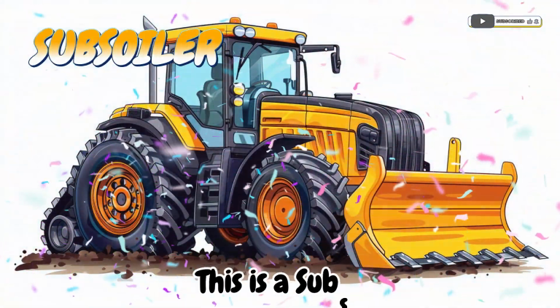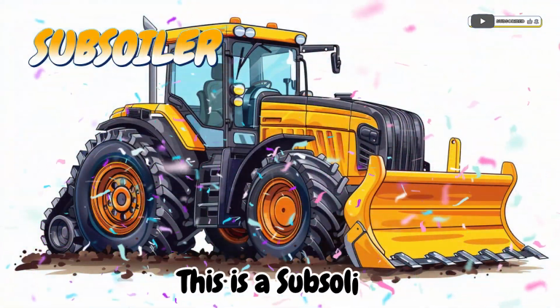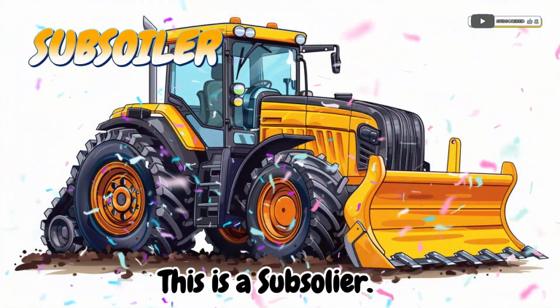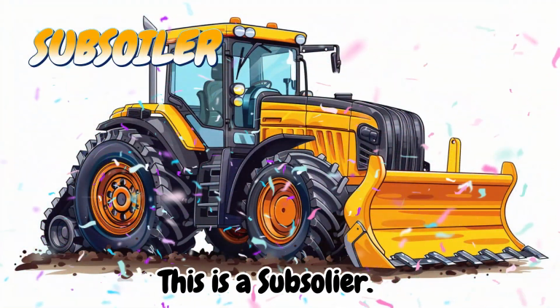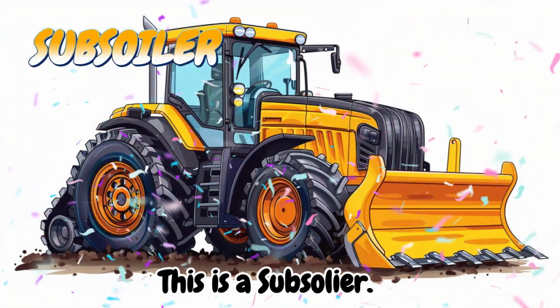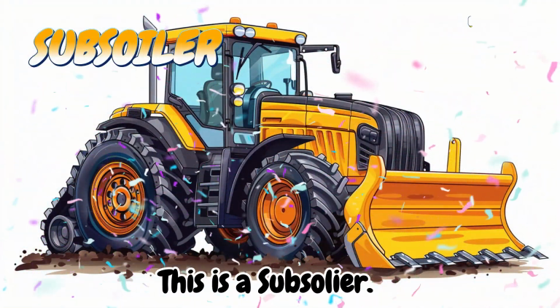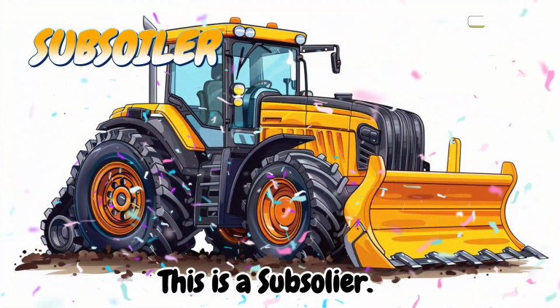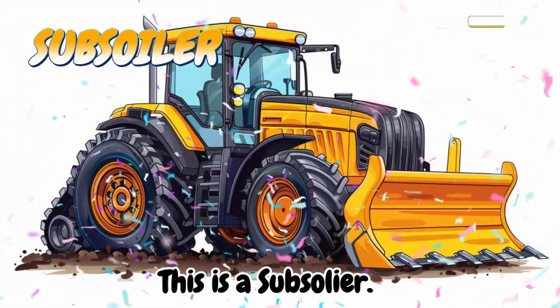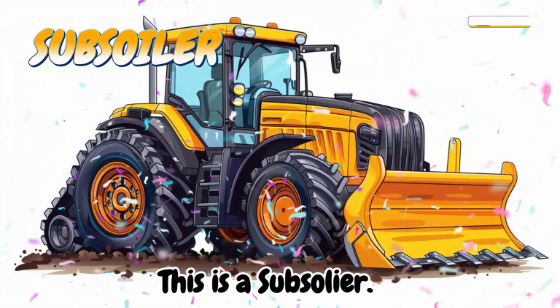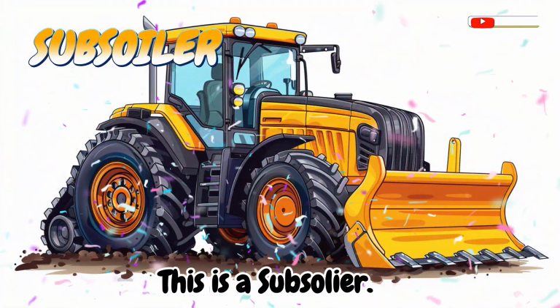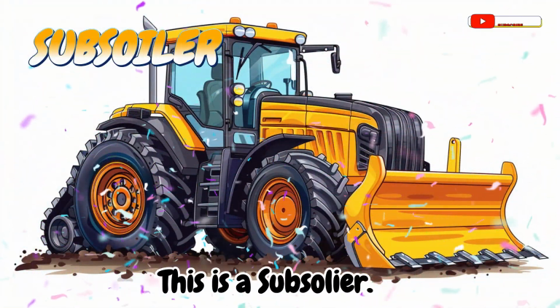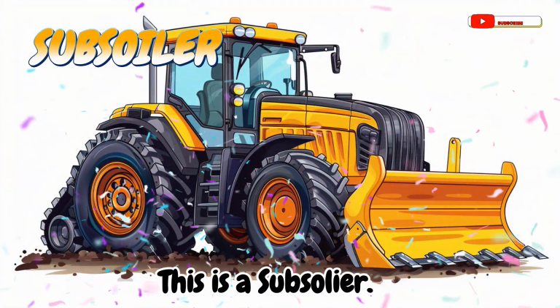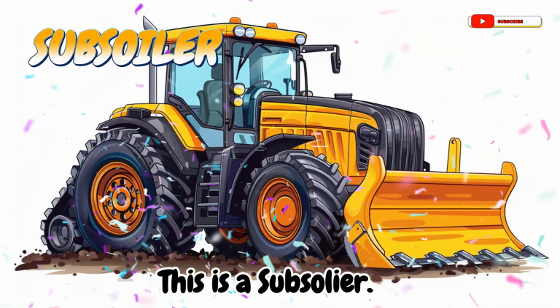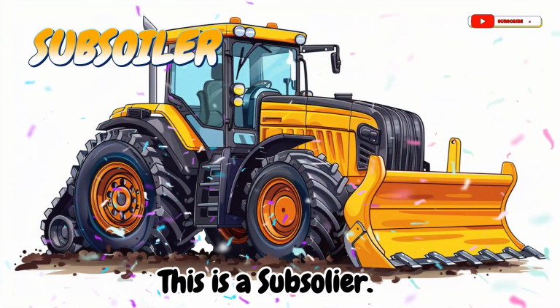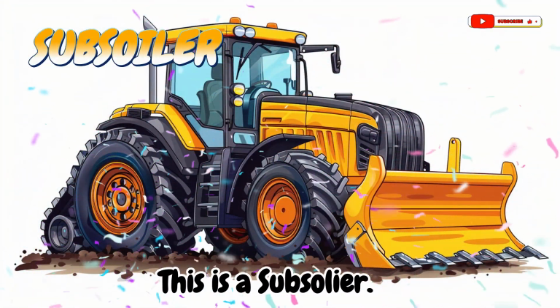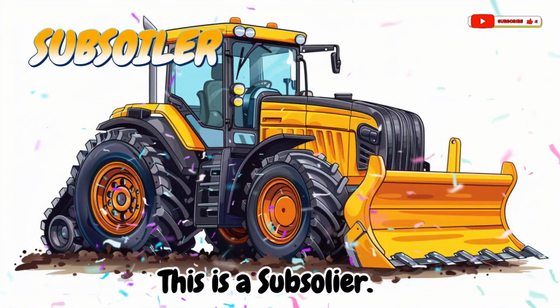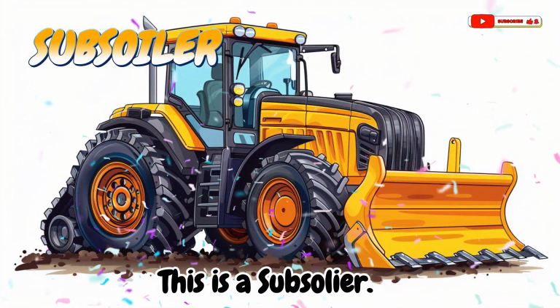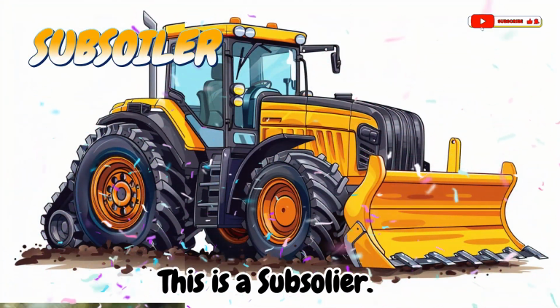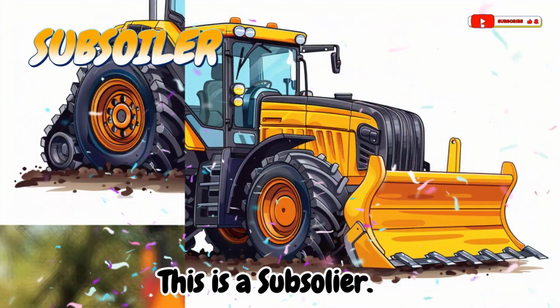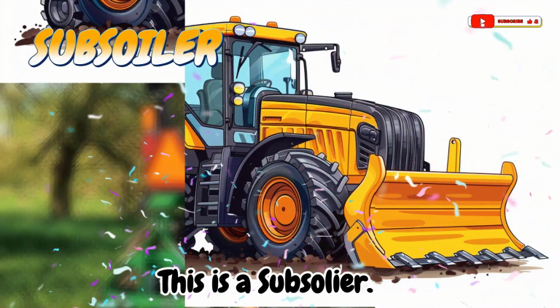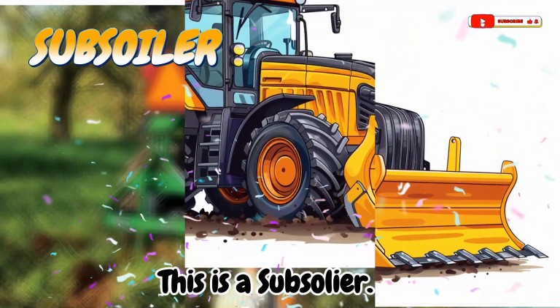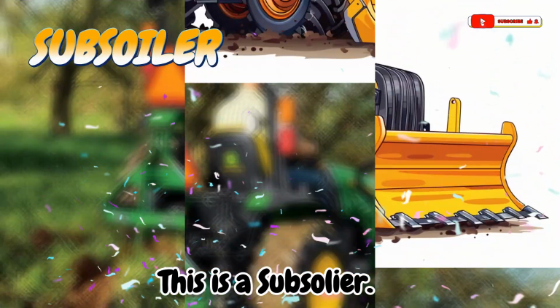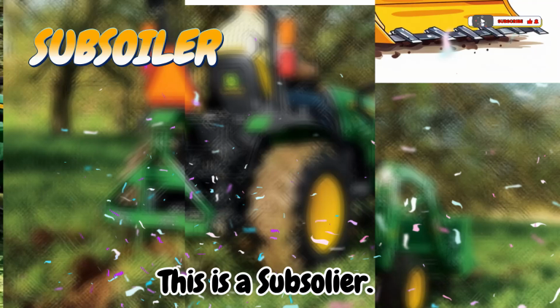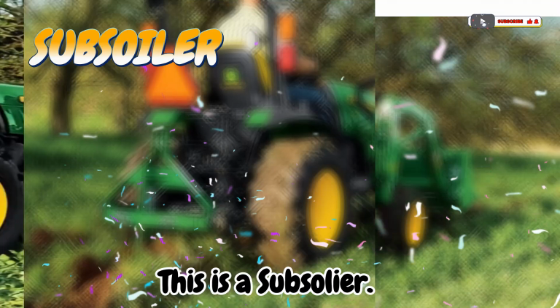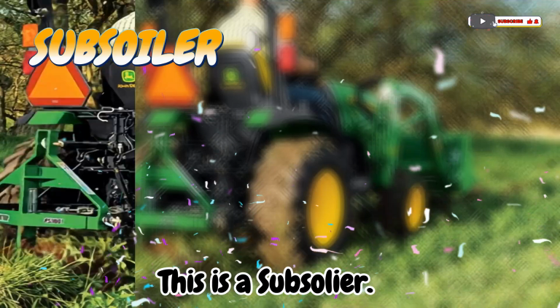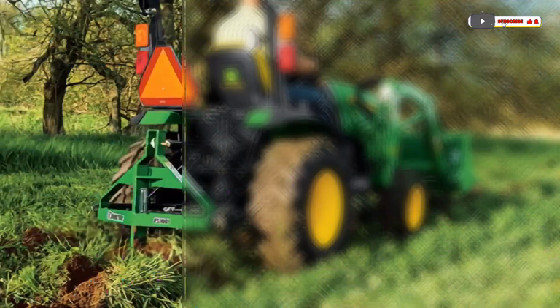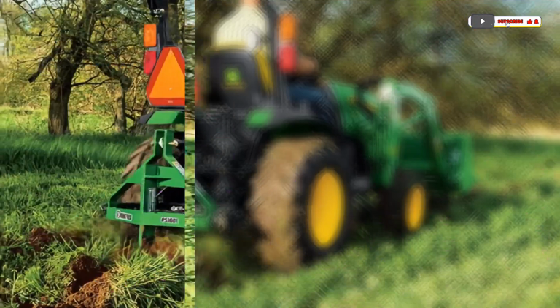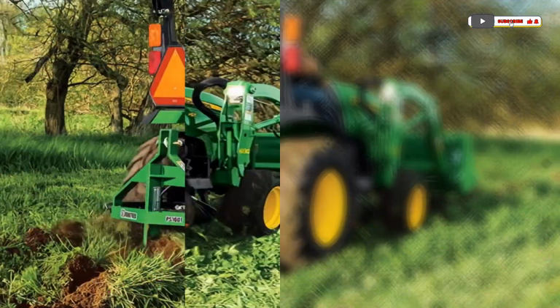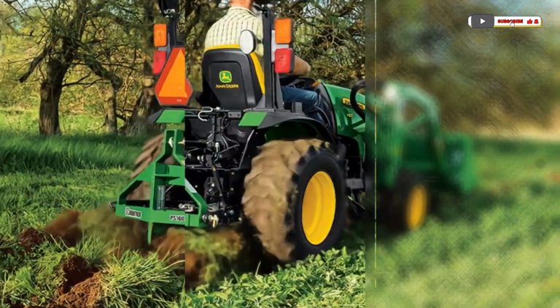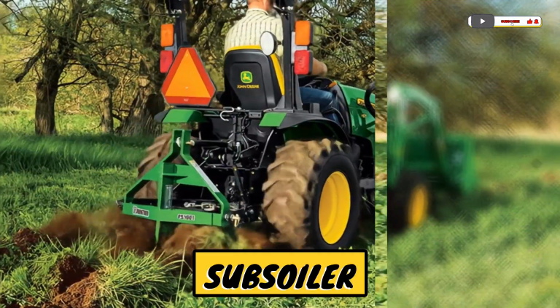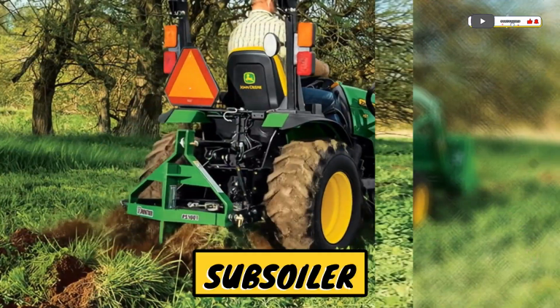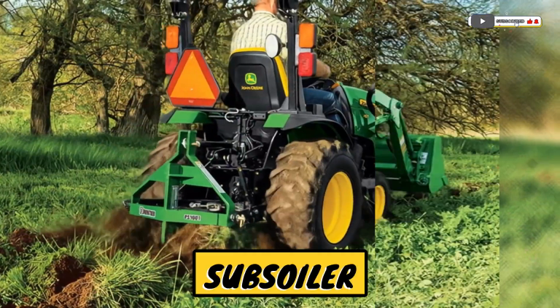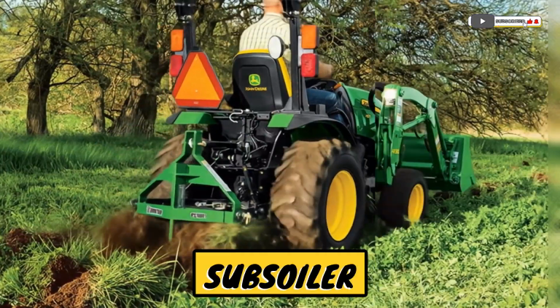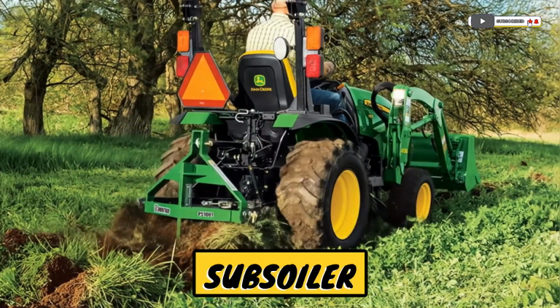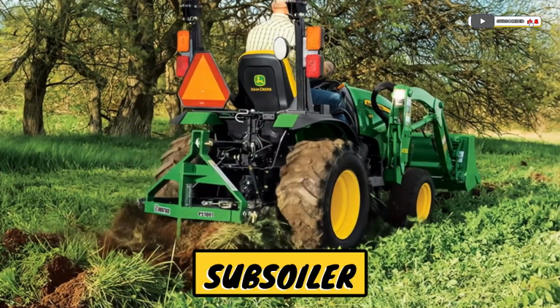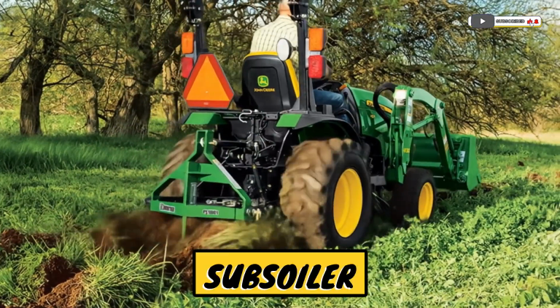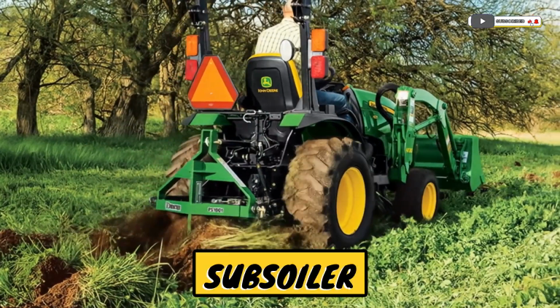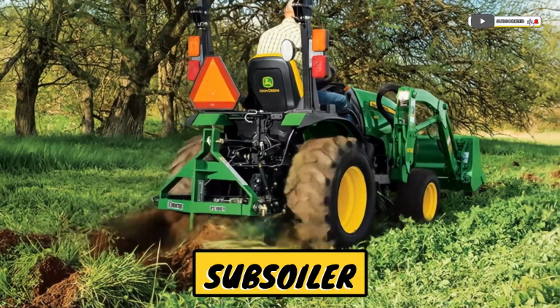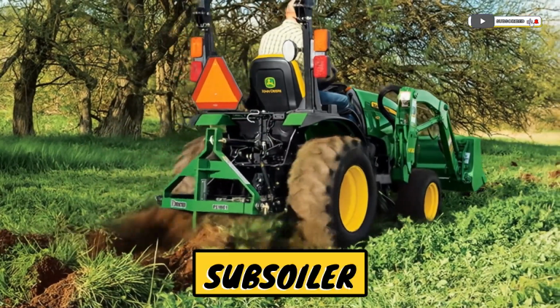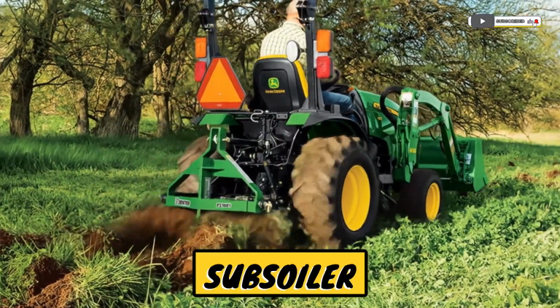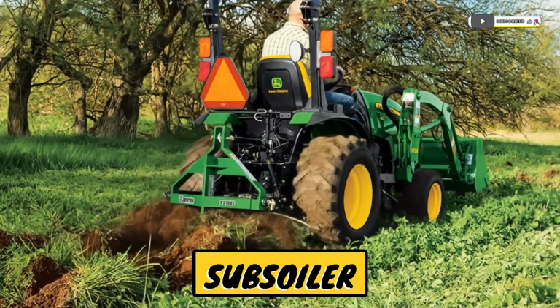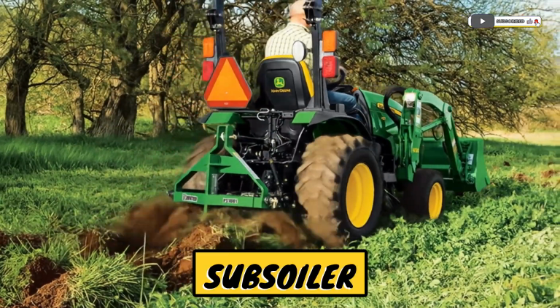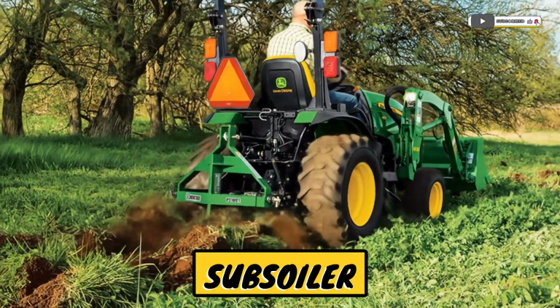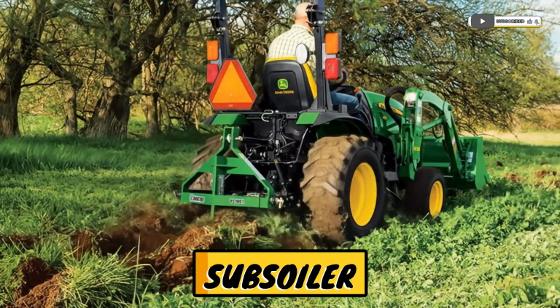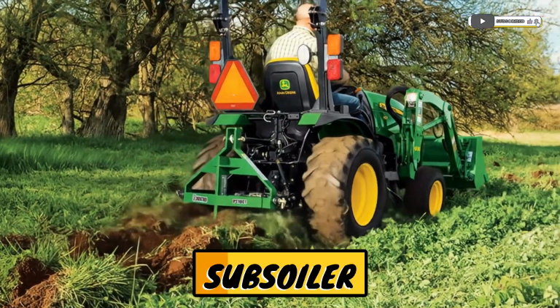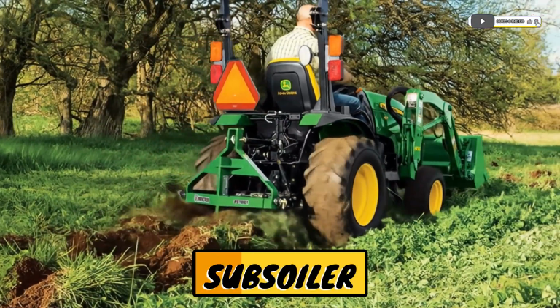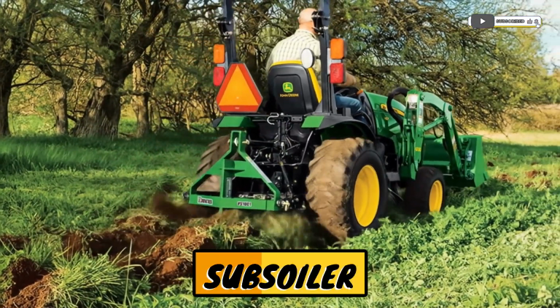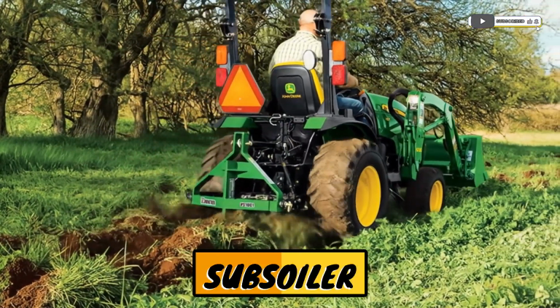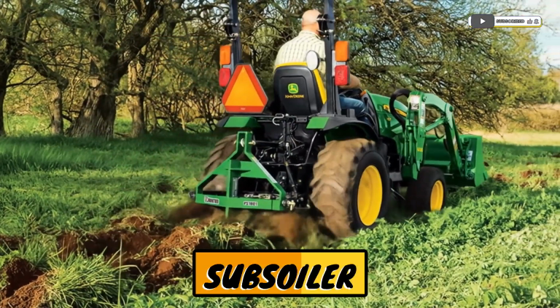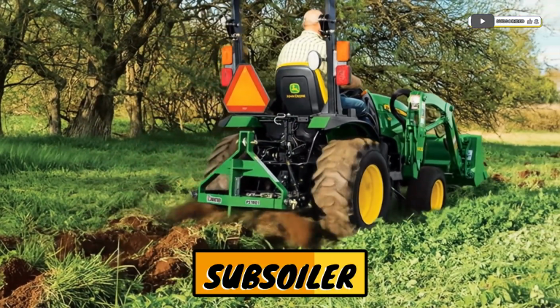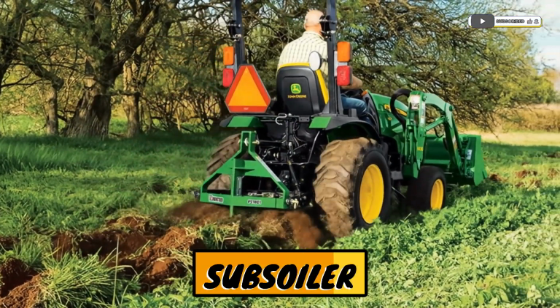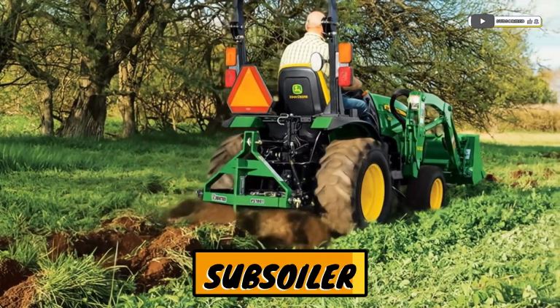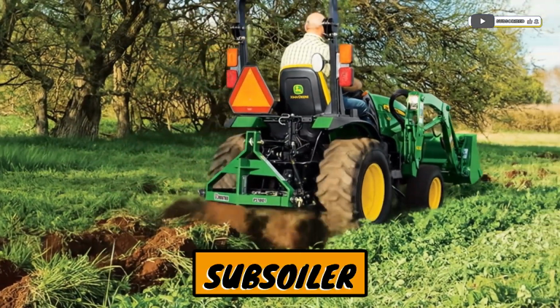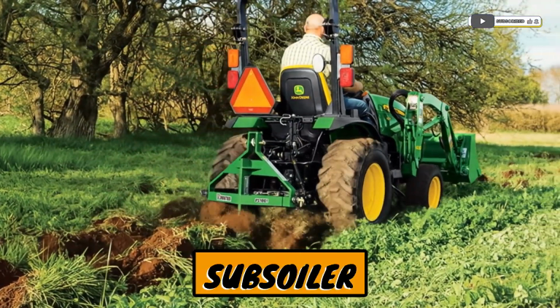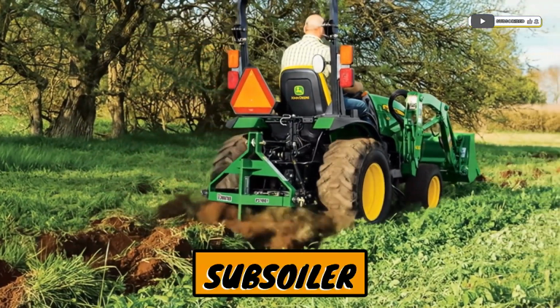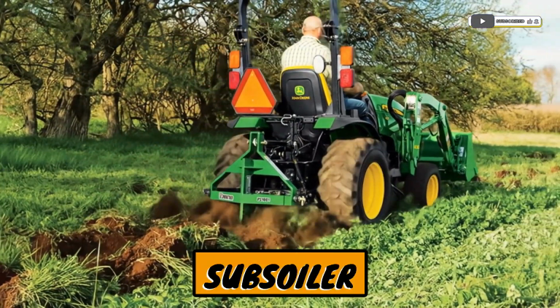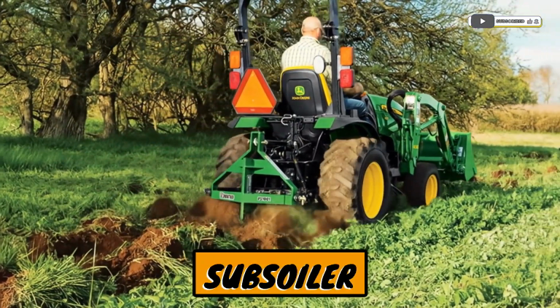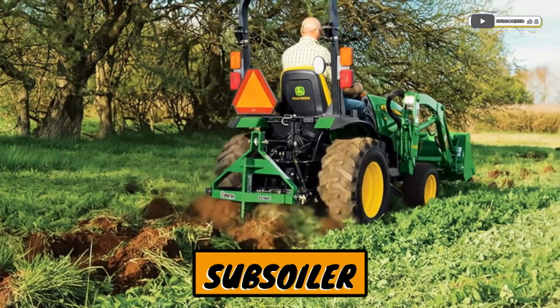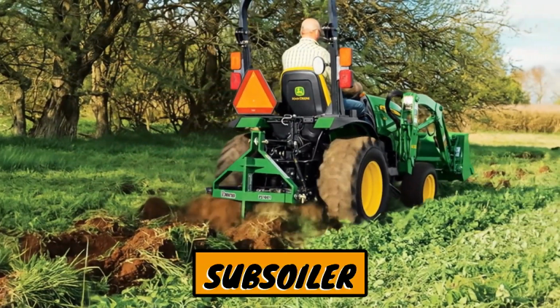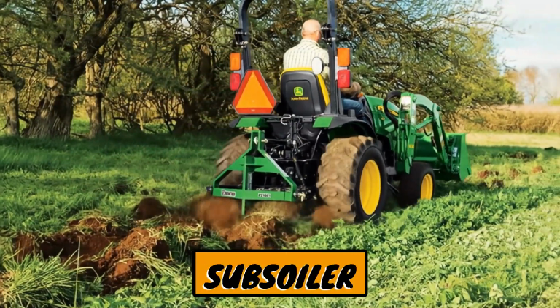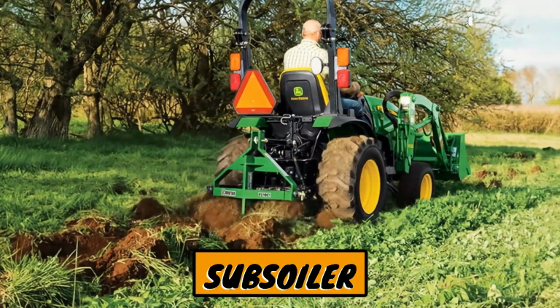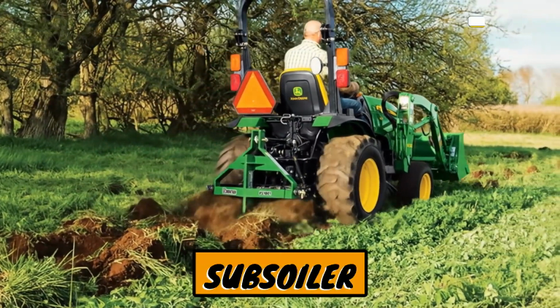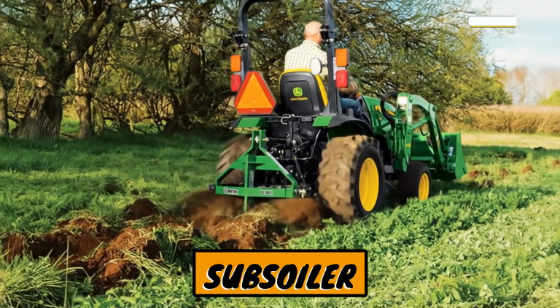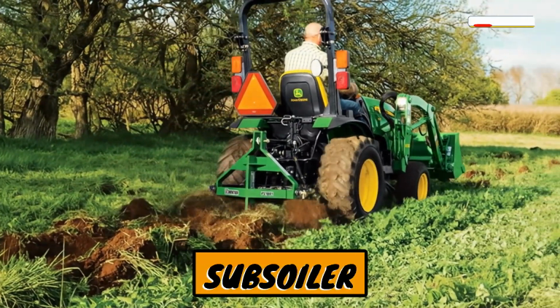This is a subsoiler! A machine that loosens hard soil deep under the ground.